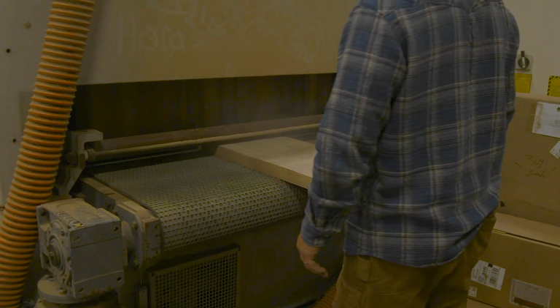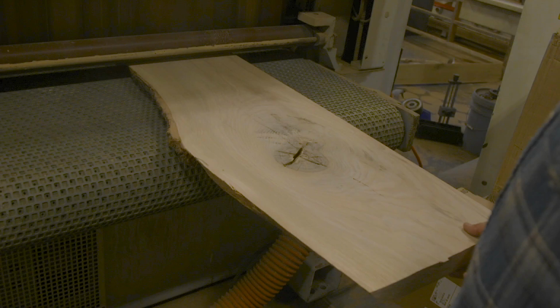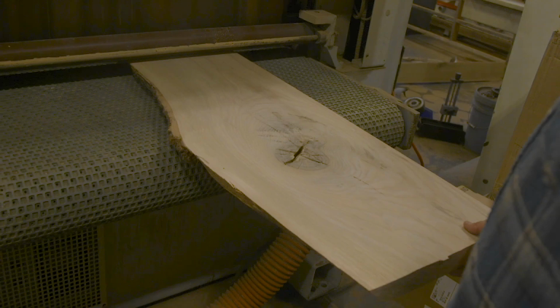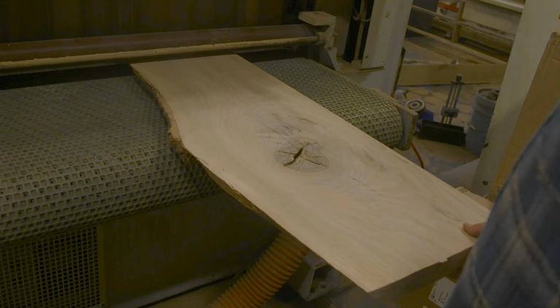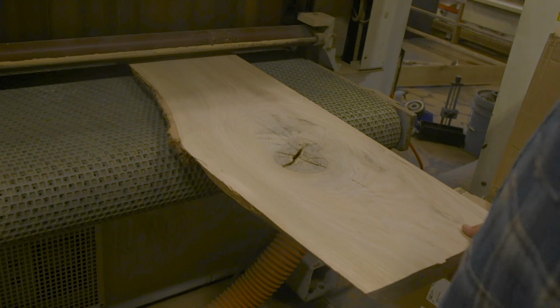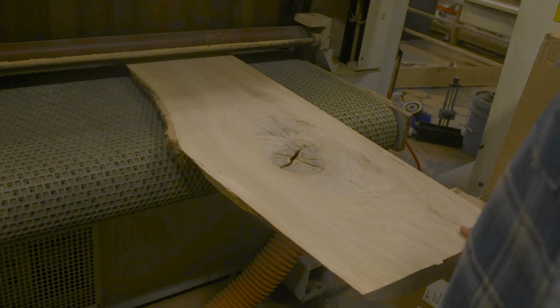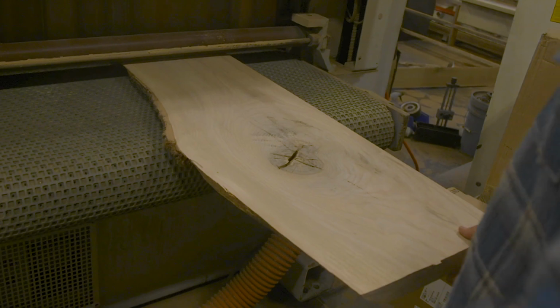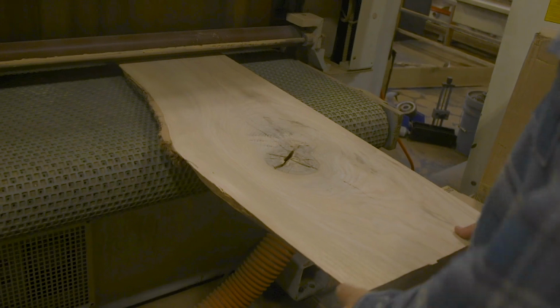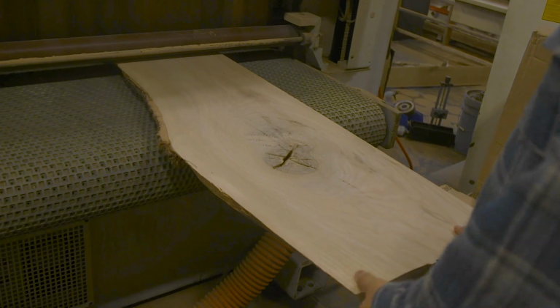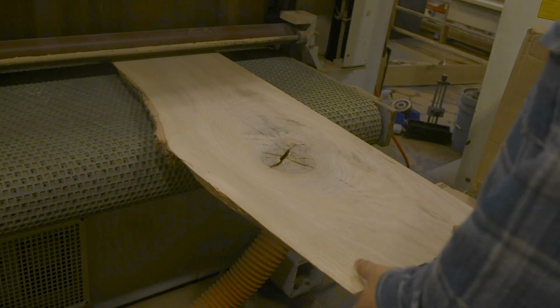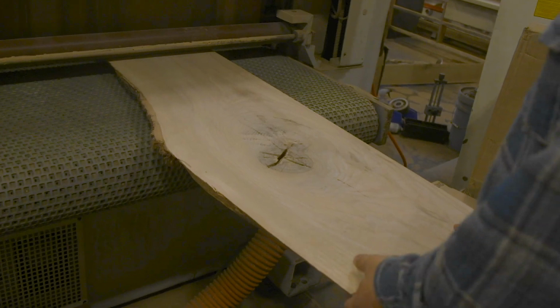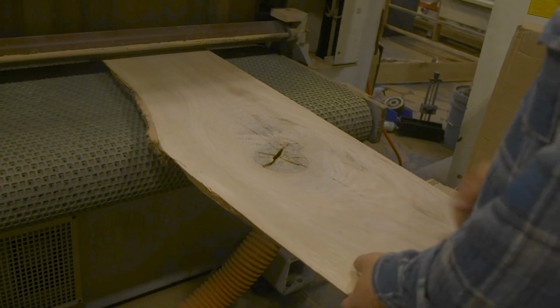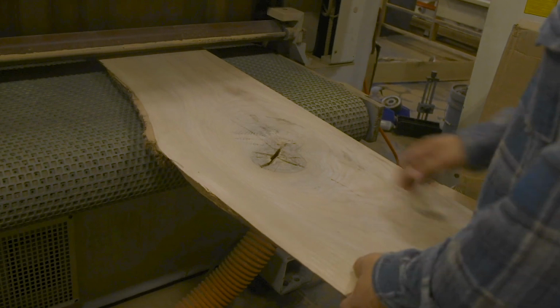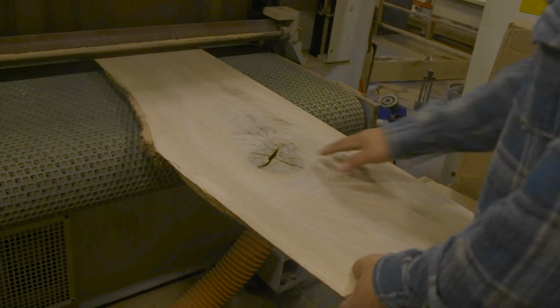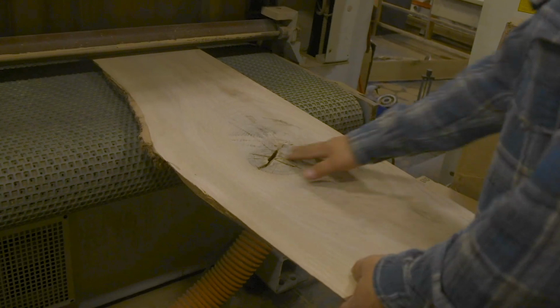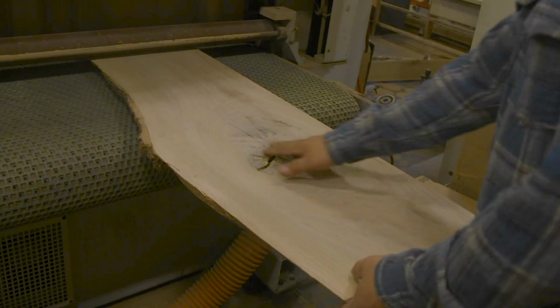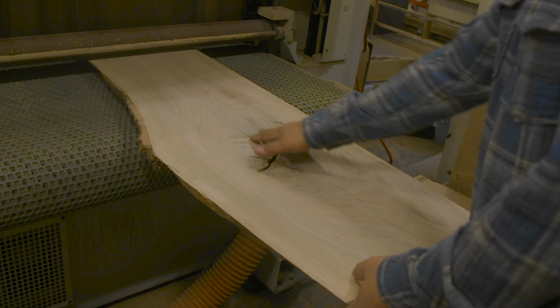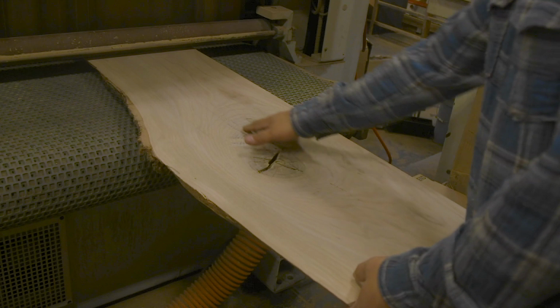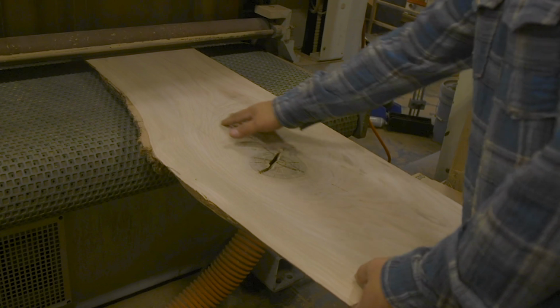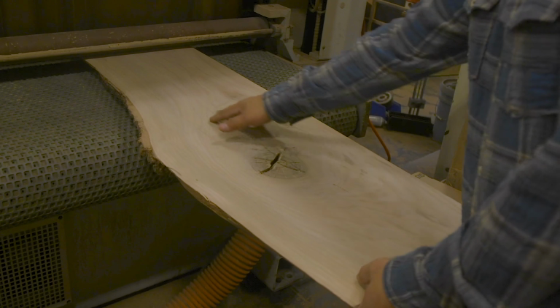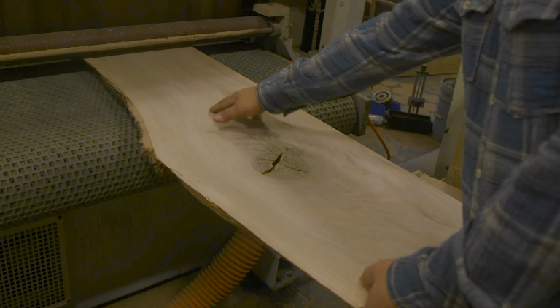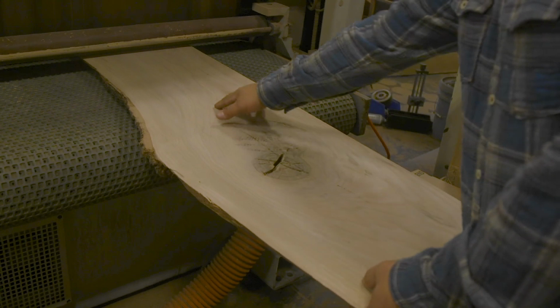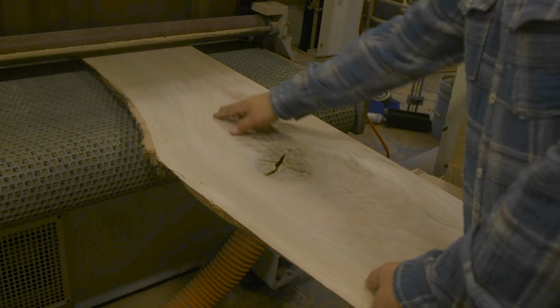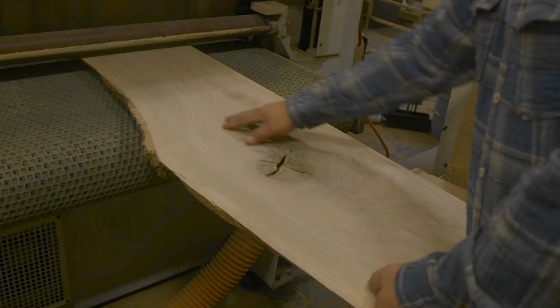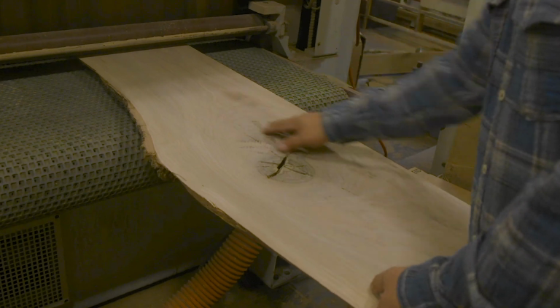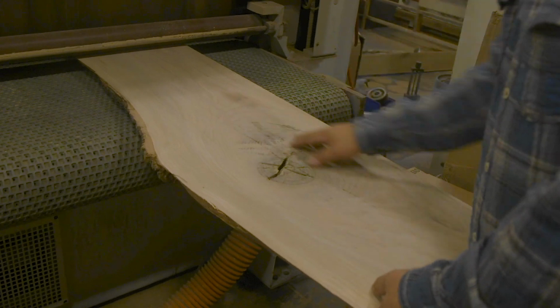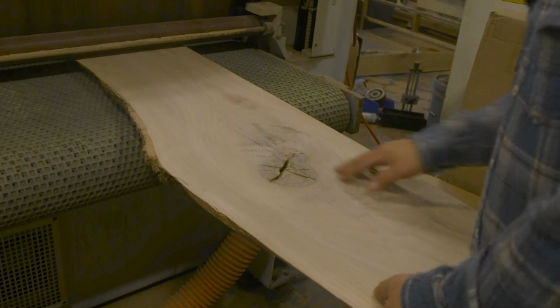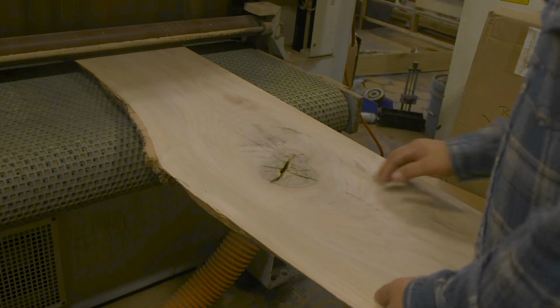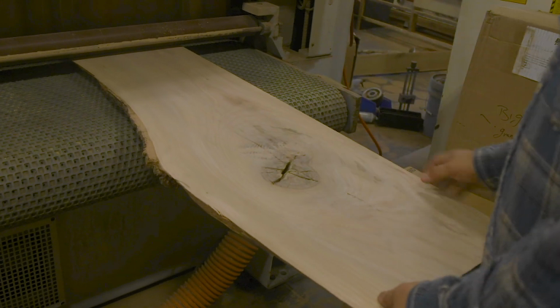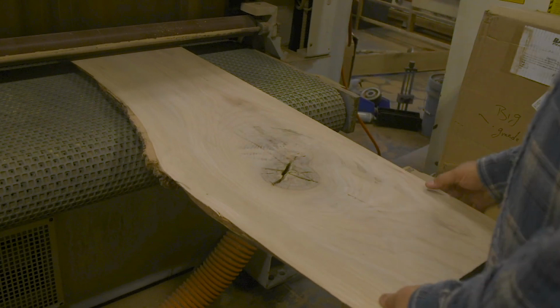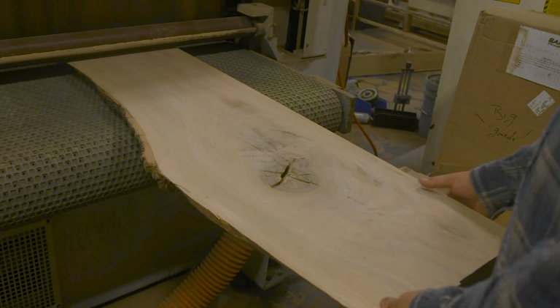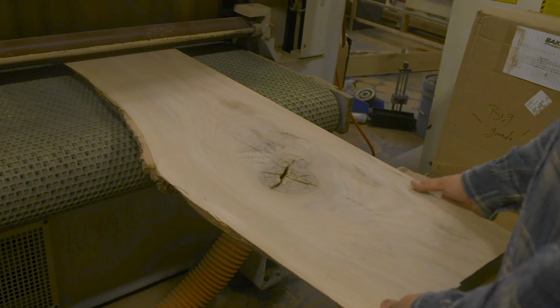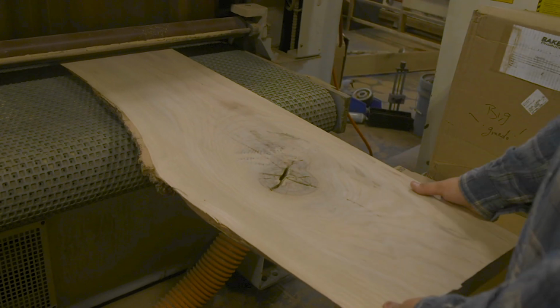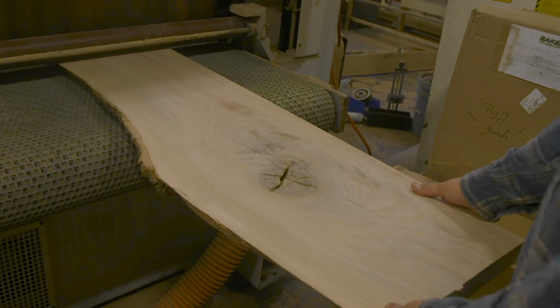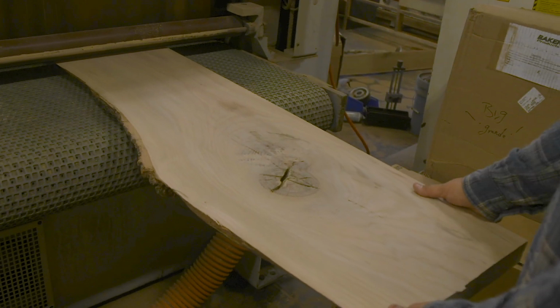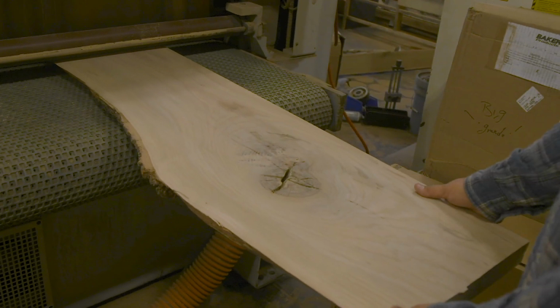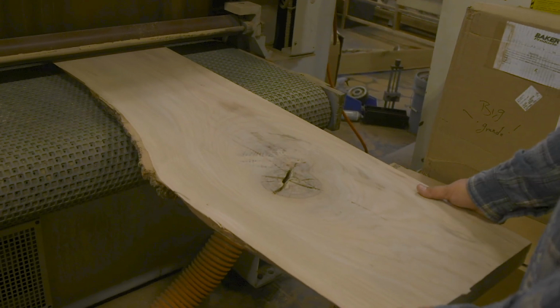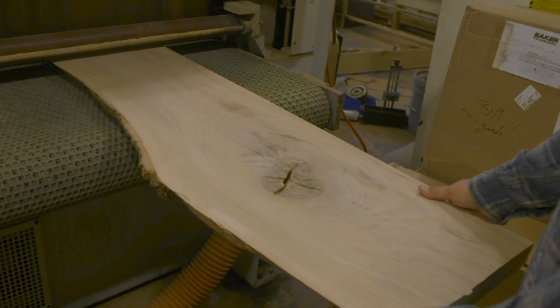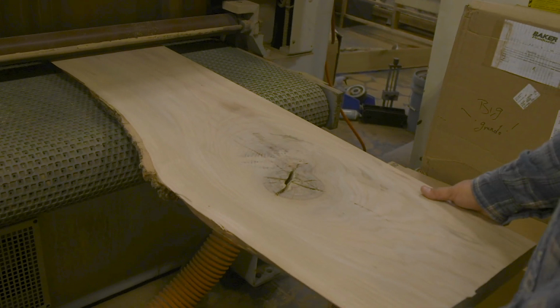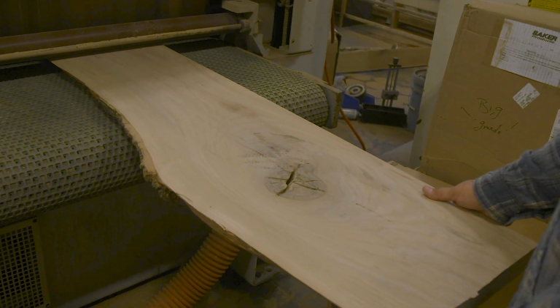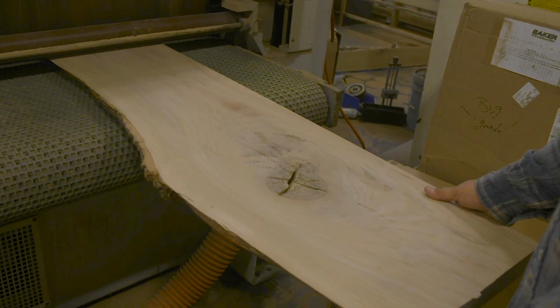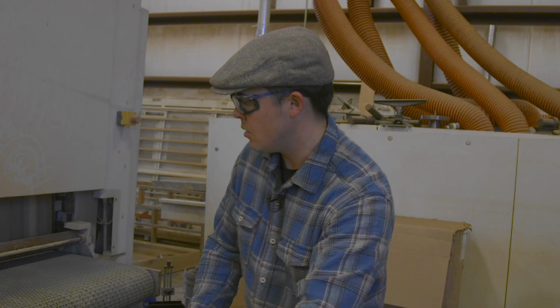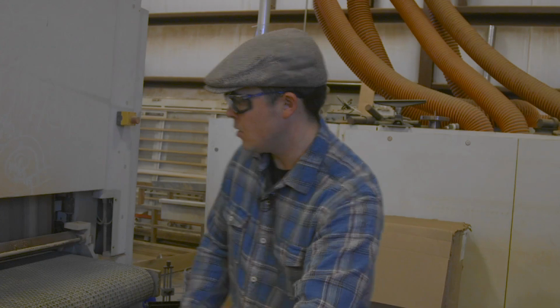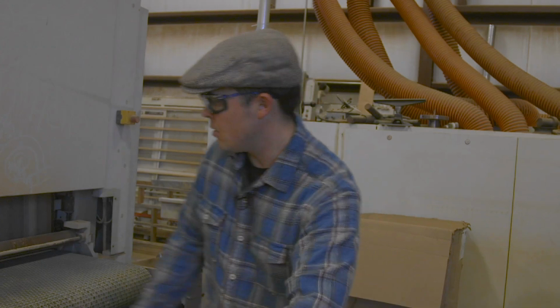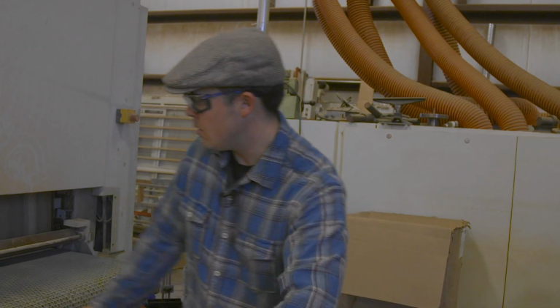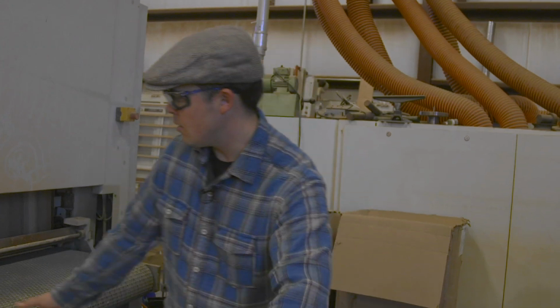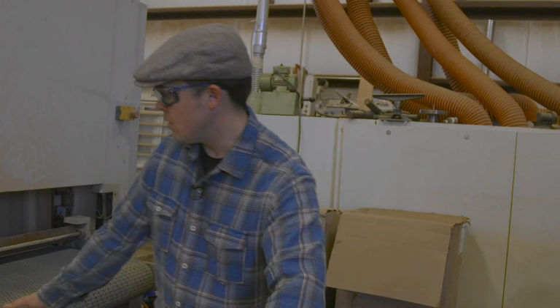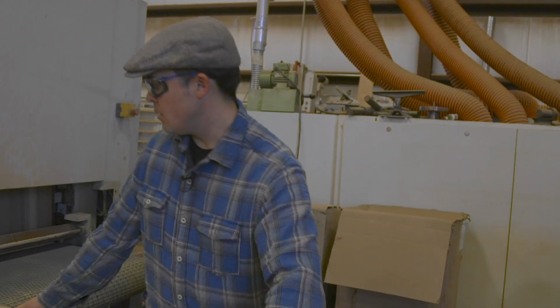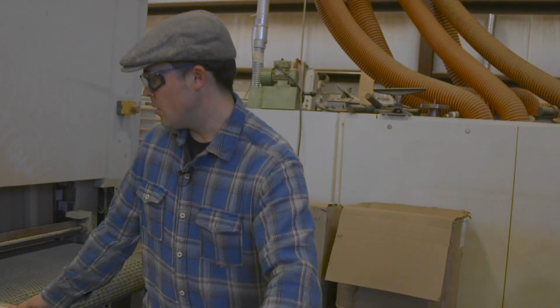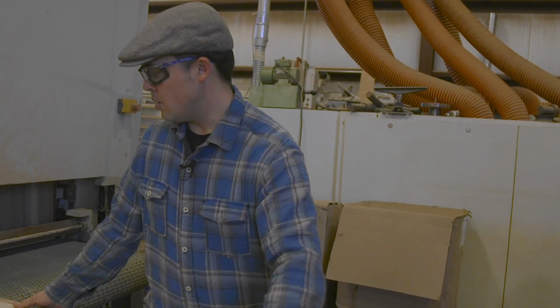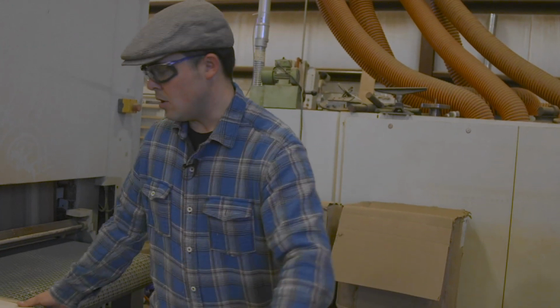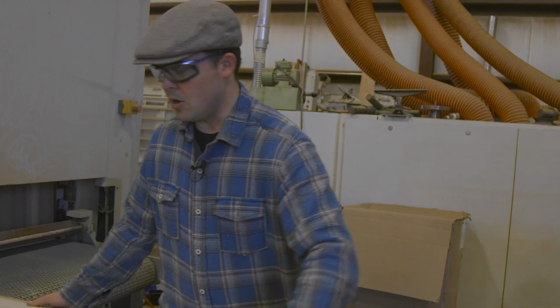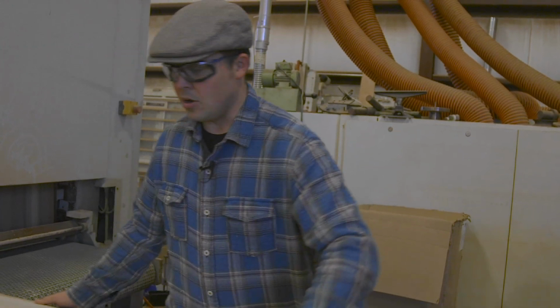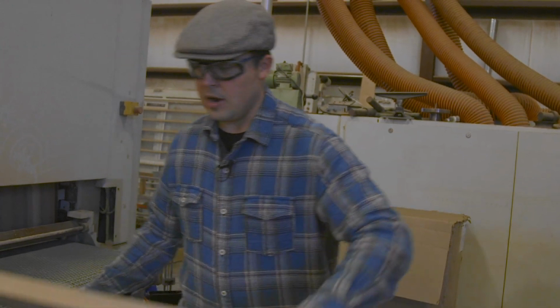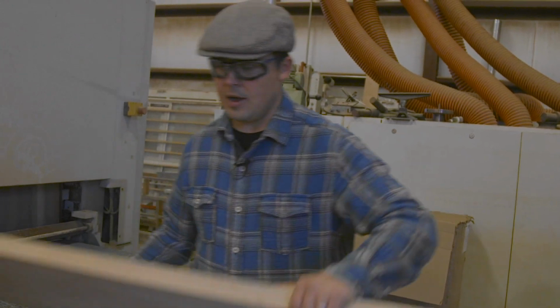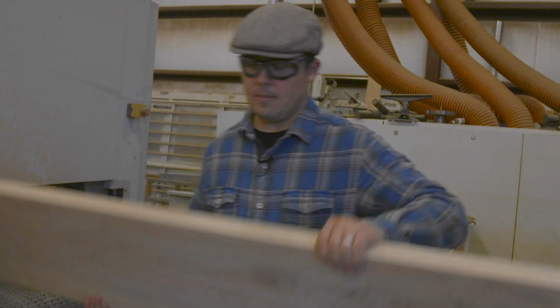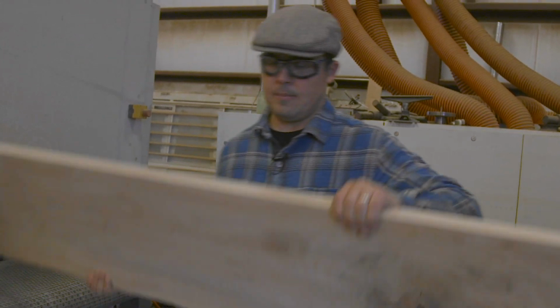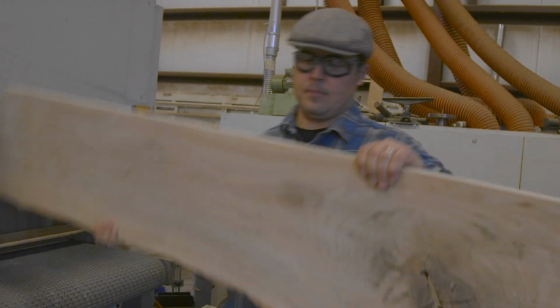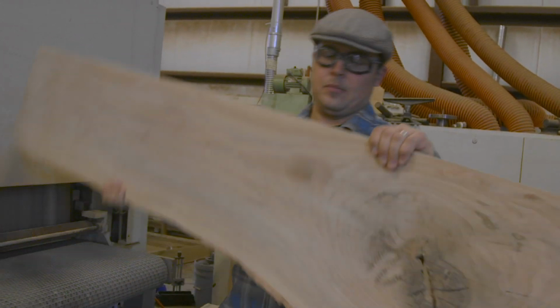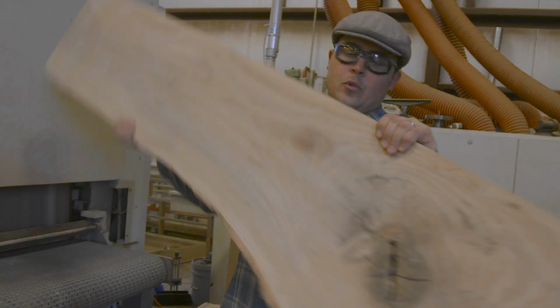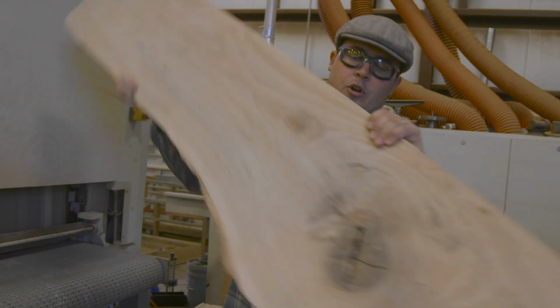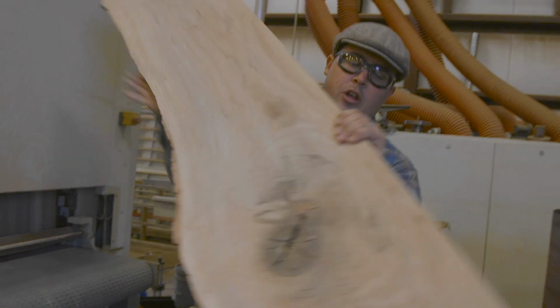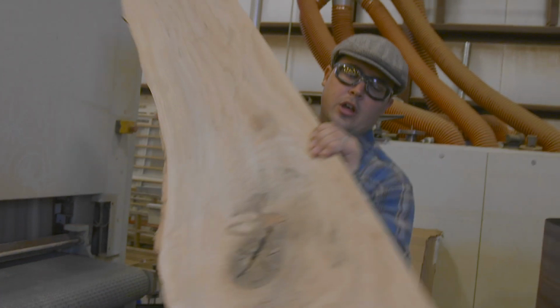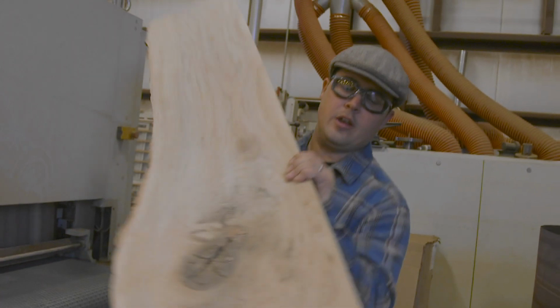I'm gonna take this over to the belt sander and give it a nice sand. I just want to keep running it until I get rid of some of these lines. All right, we're done.